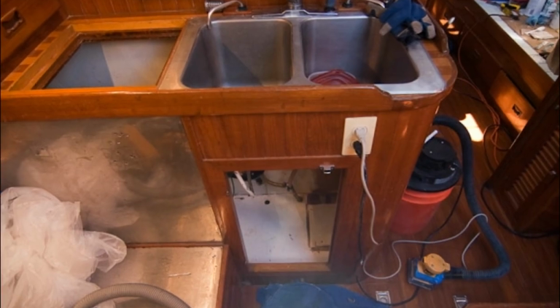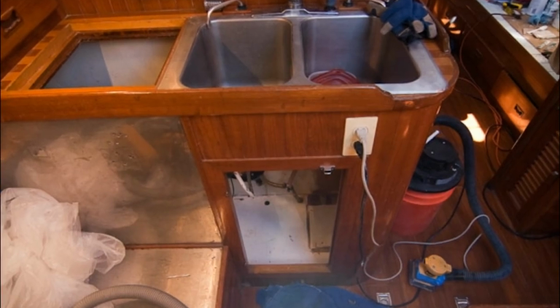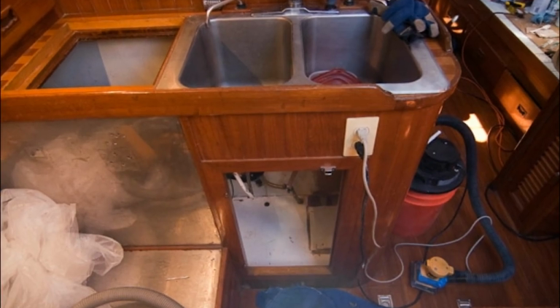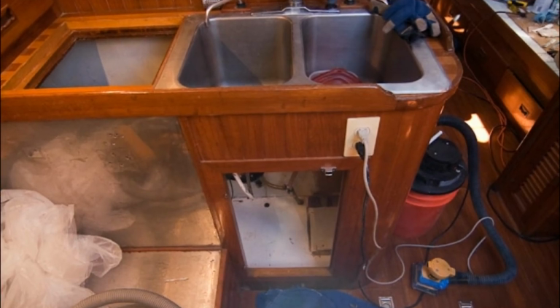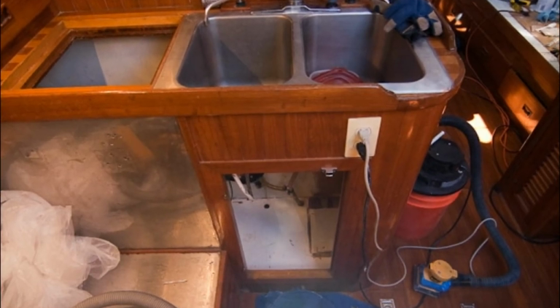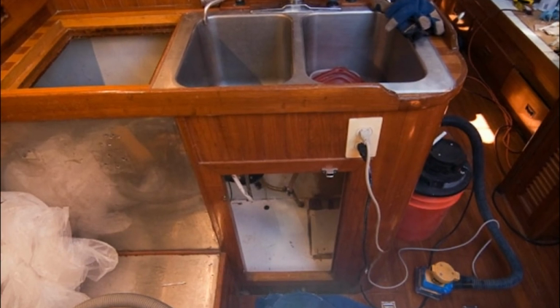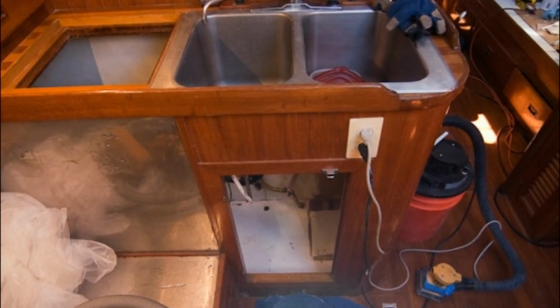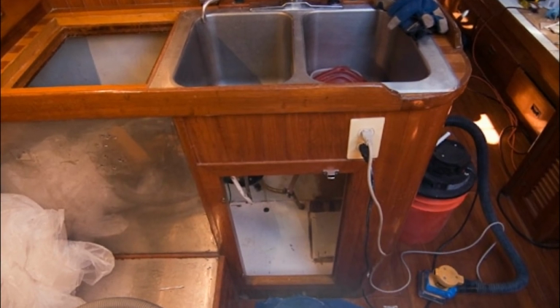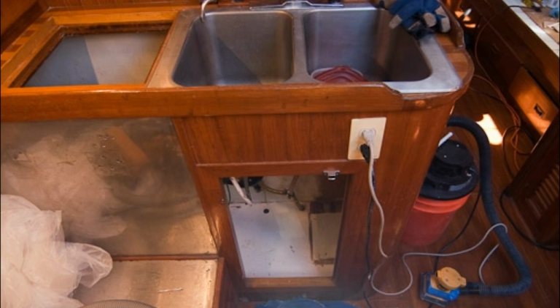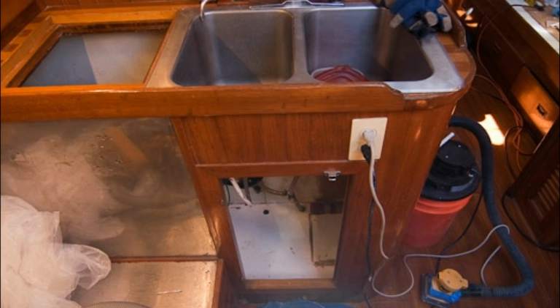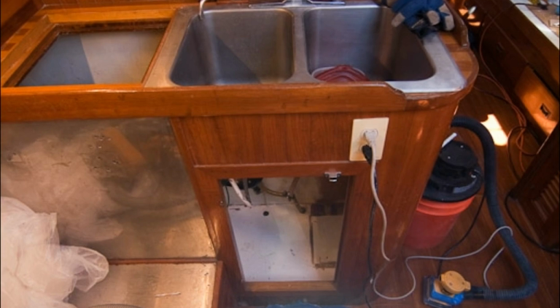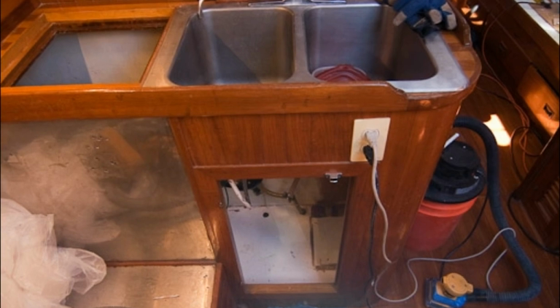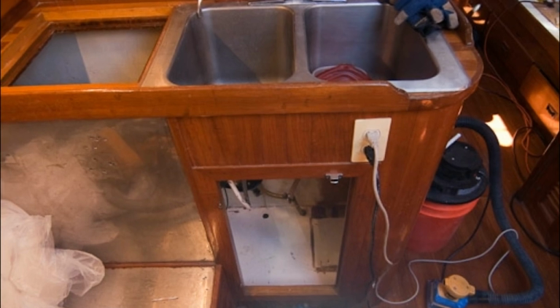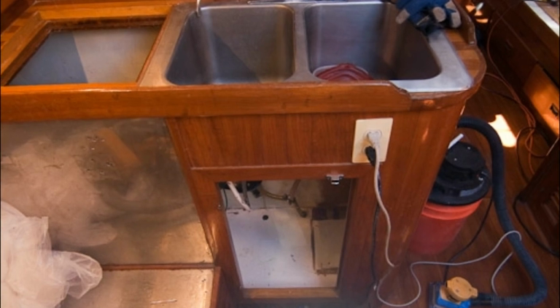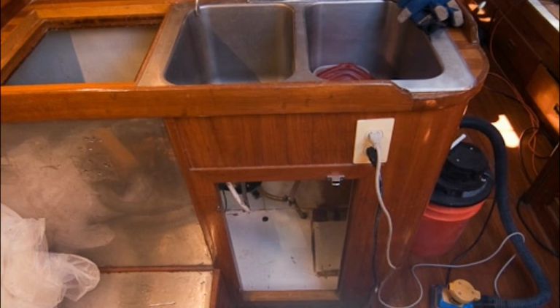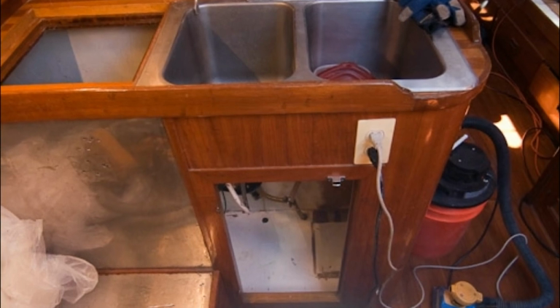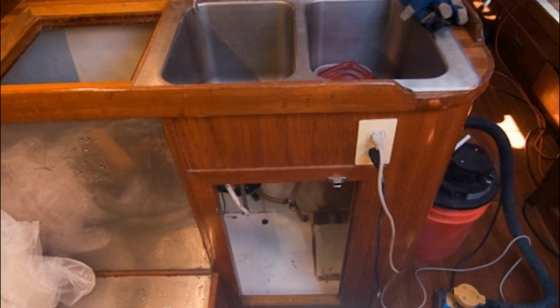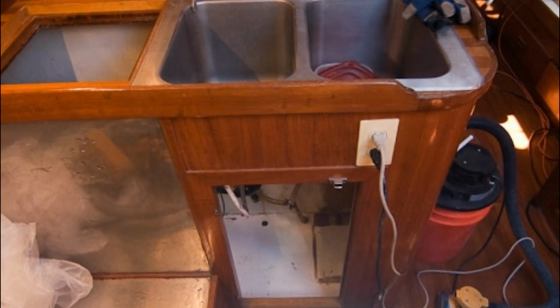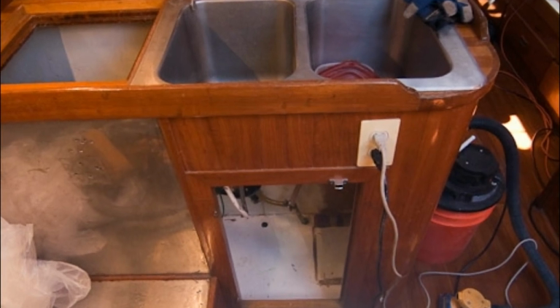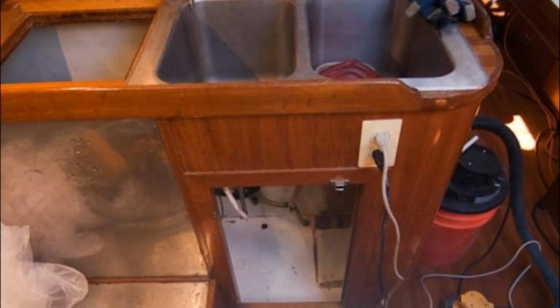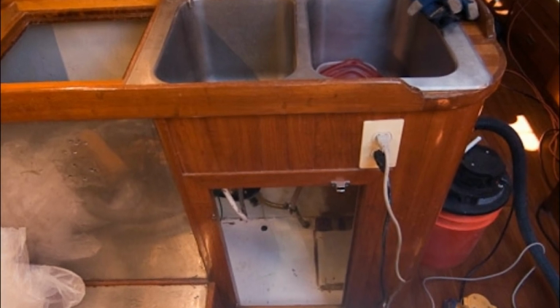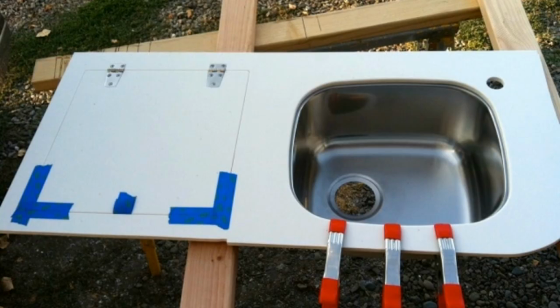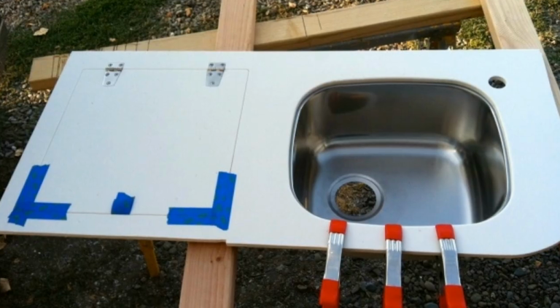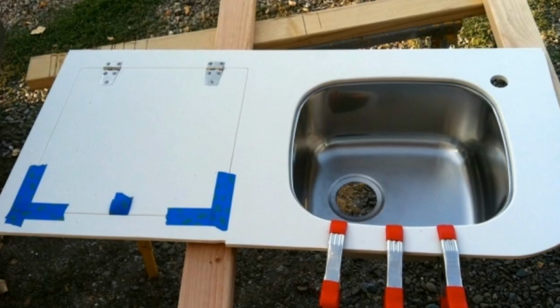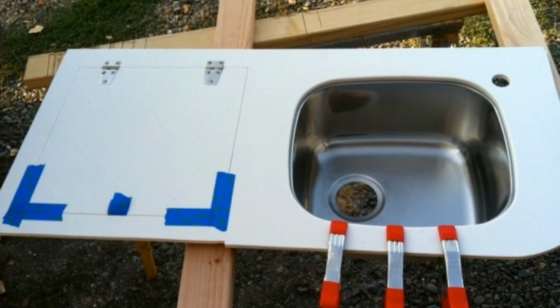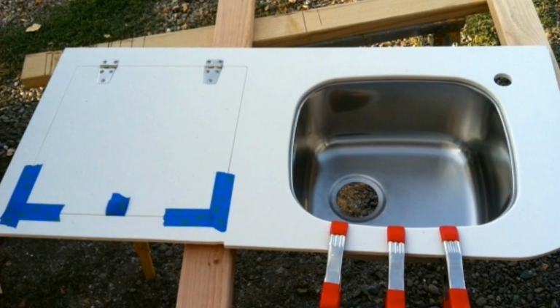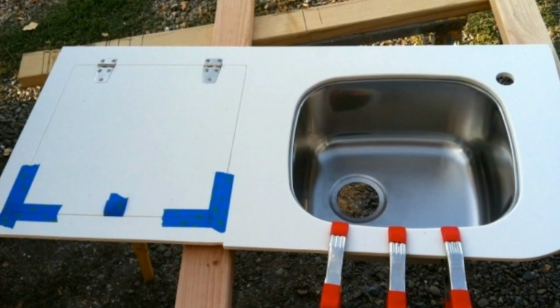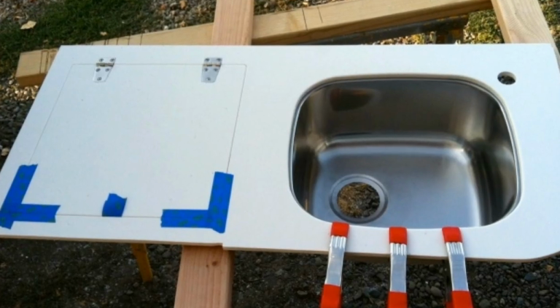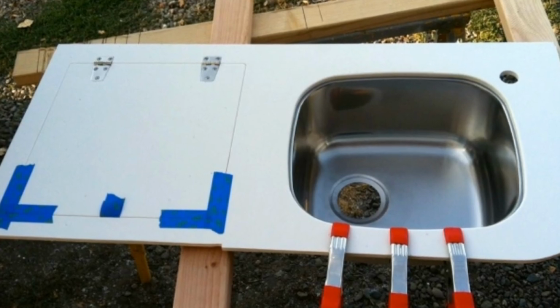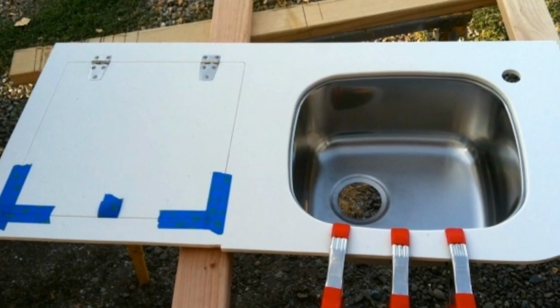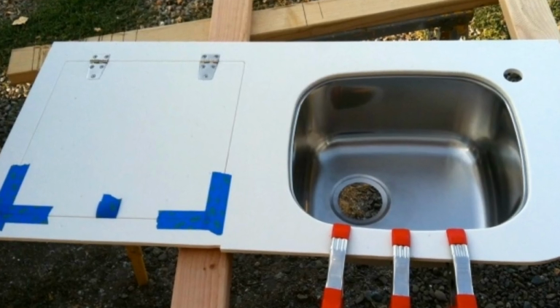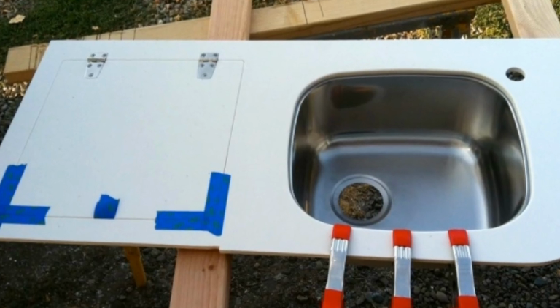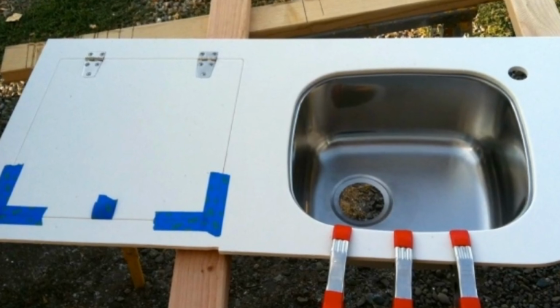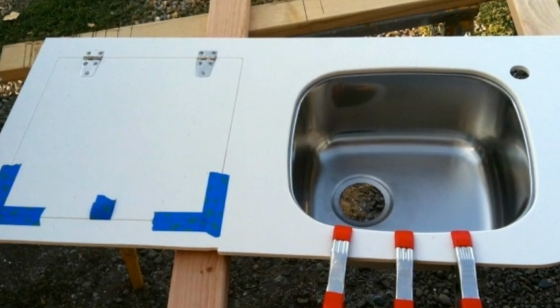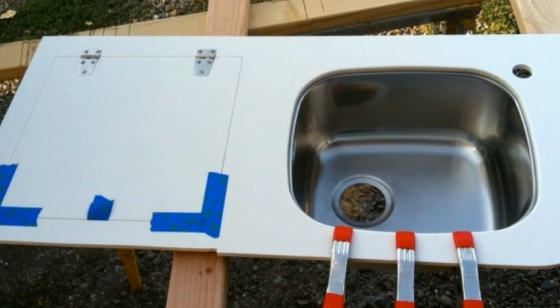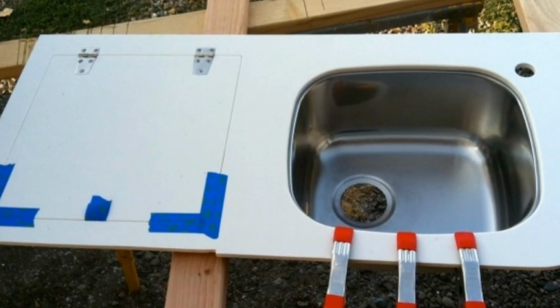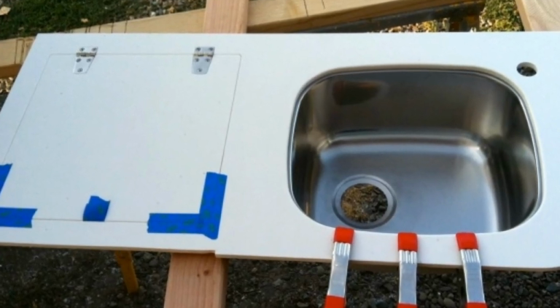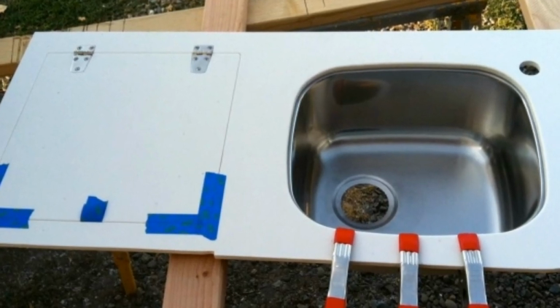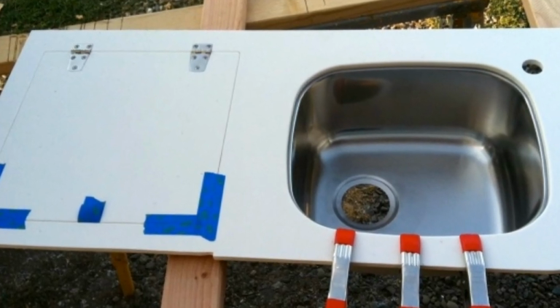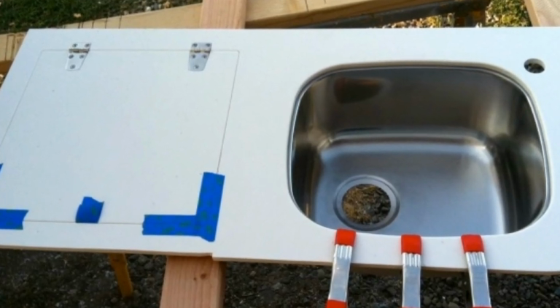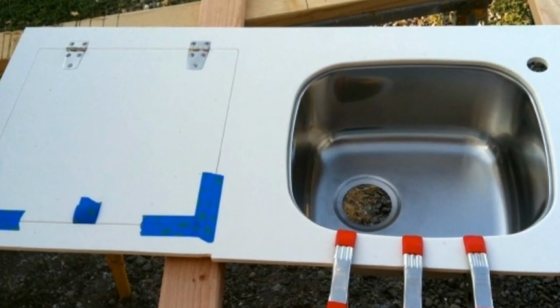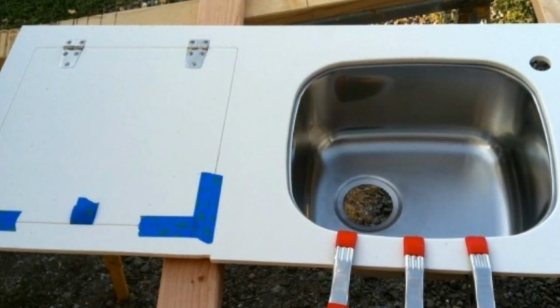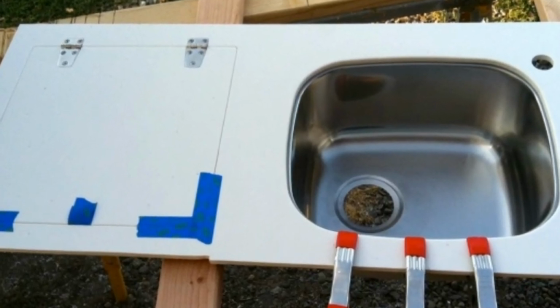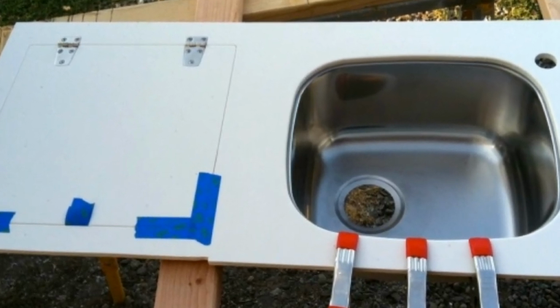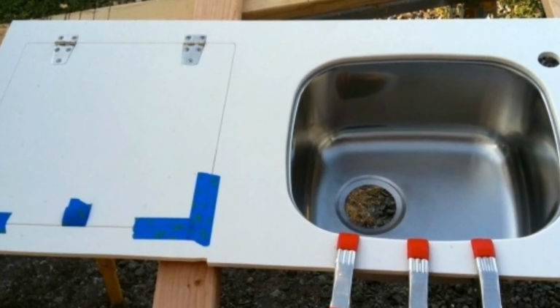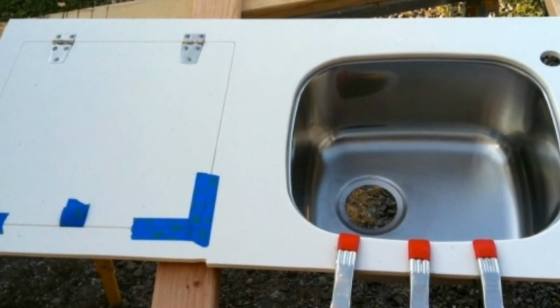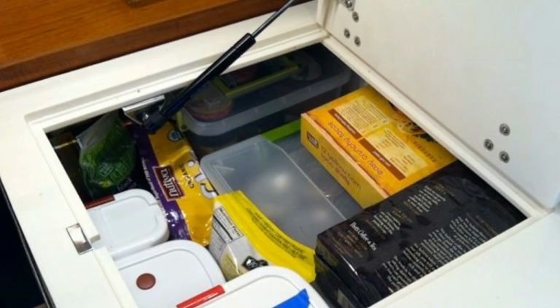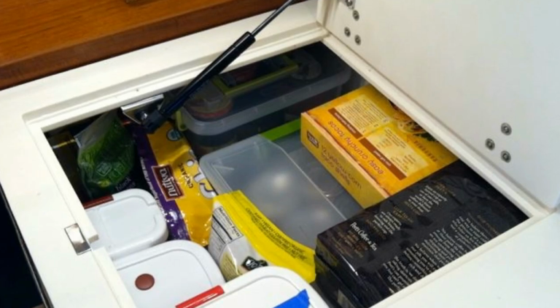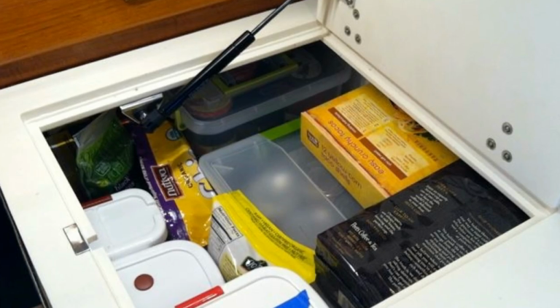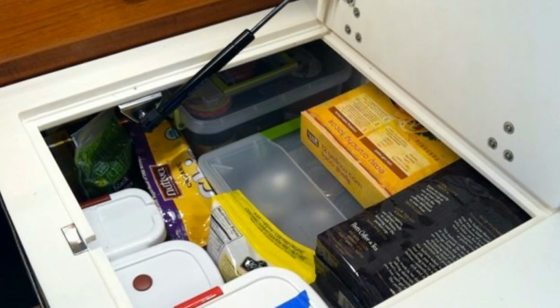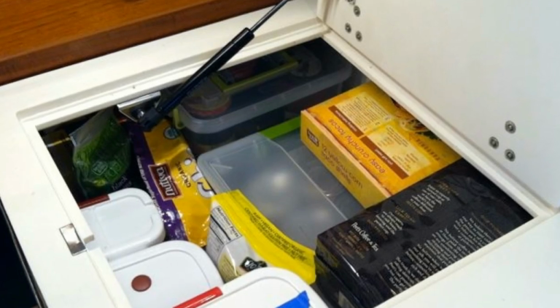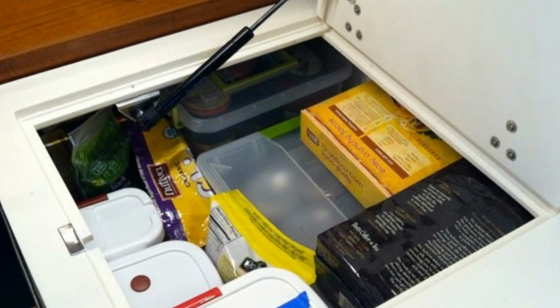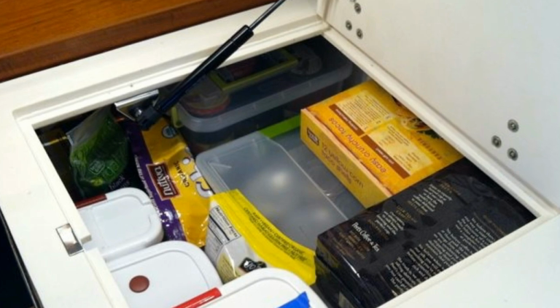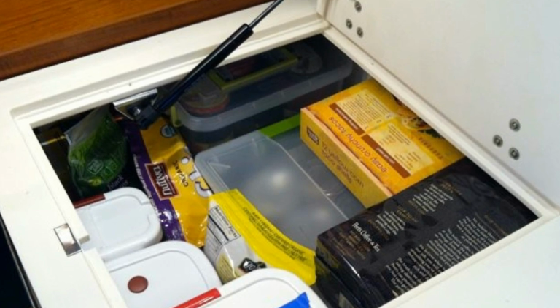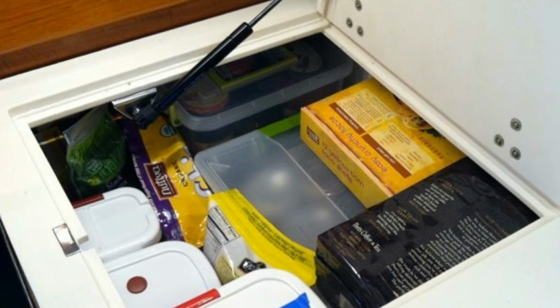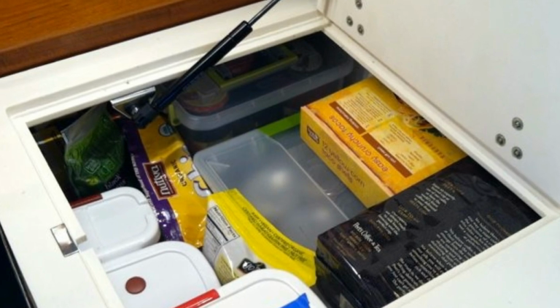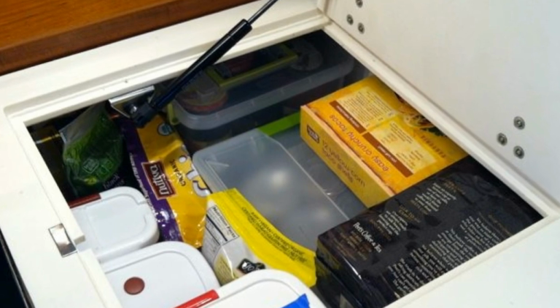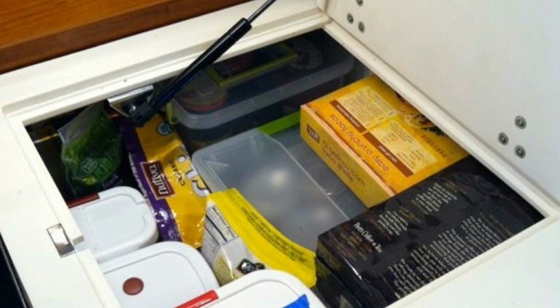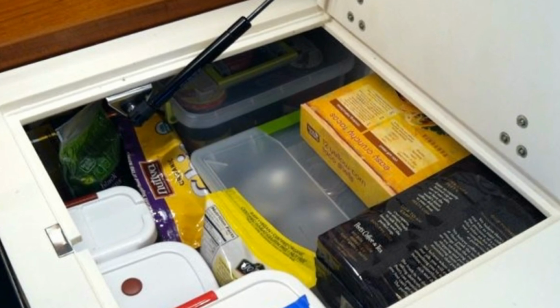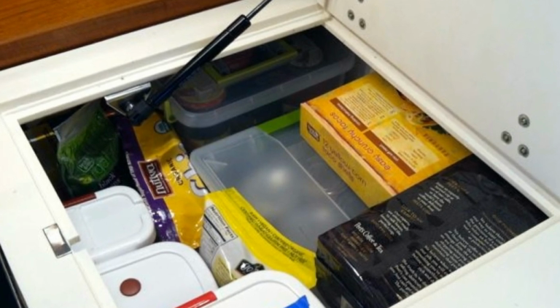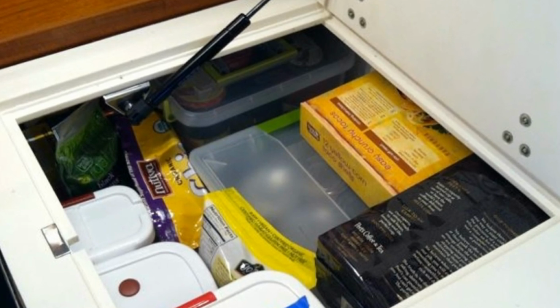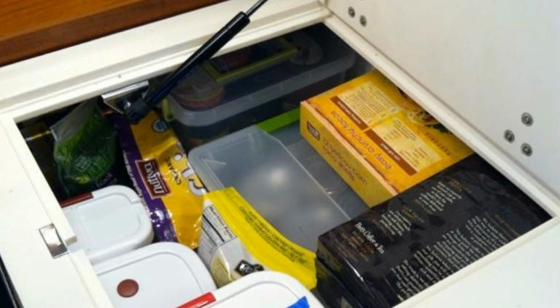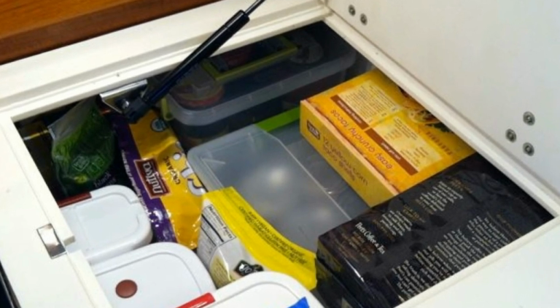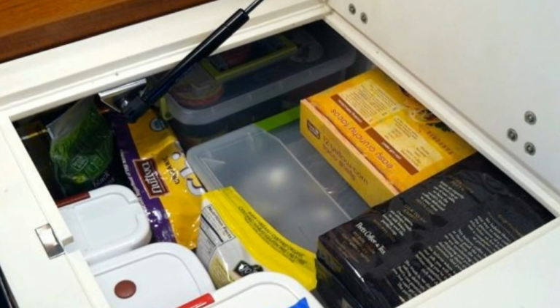Next time on SVRO, I'll show you how we completely dismantled our galley and managed to get it all back together again.